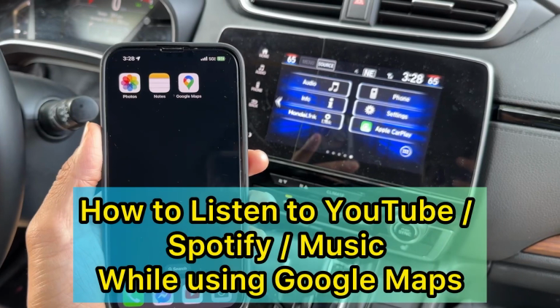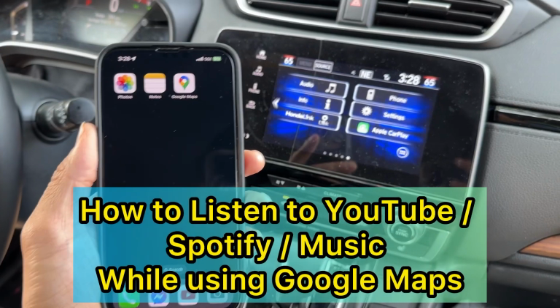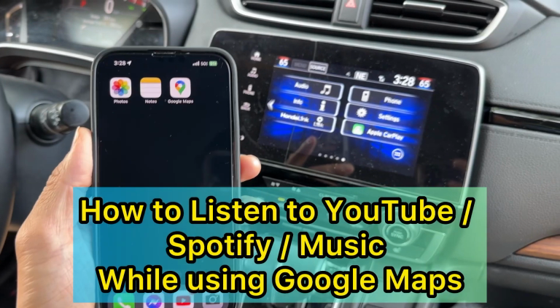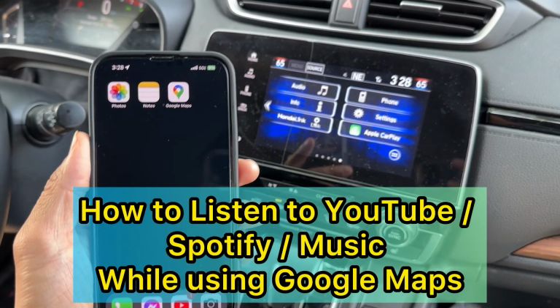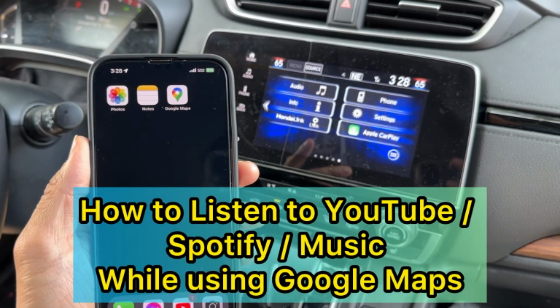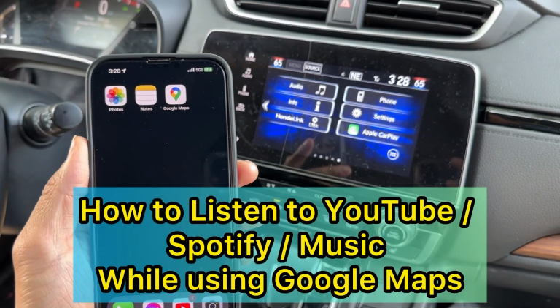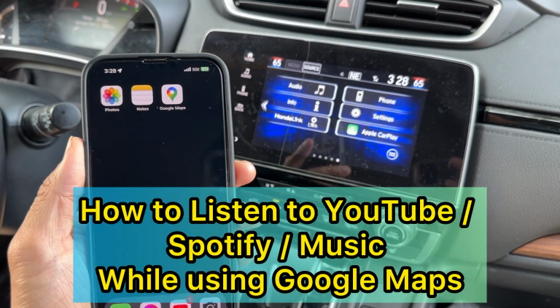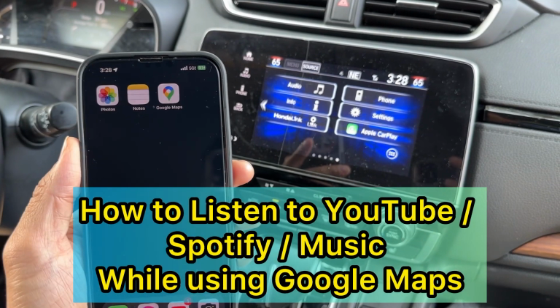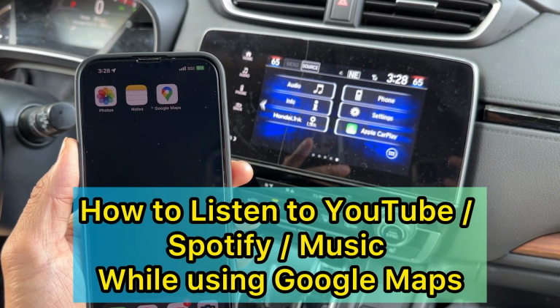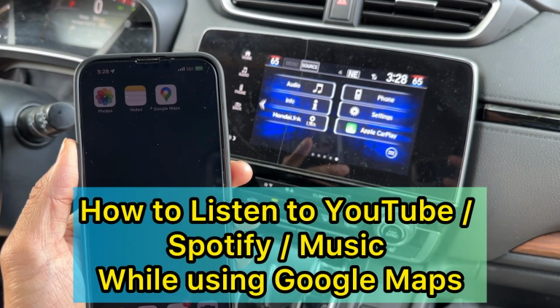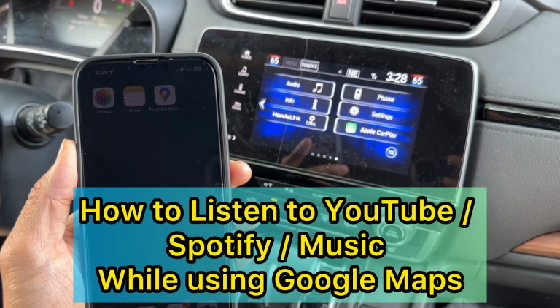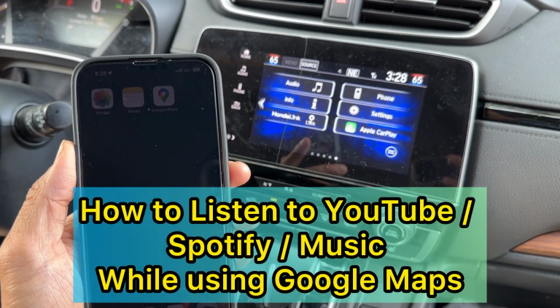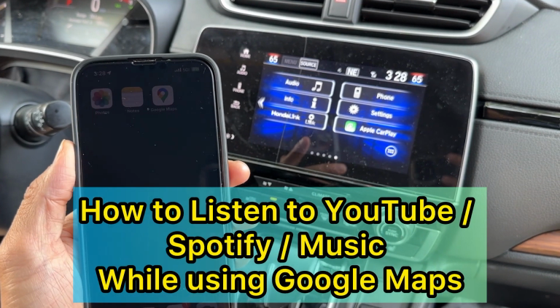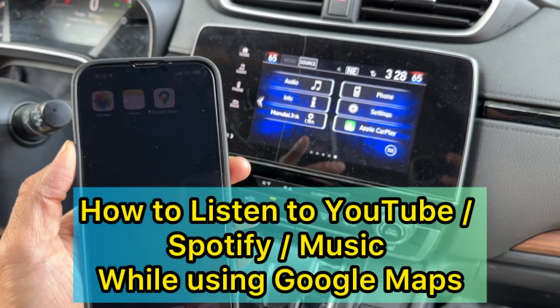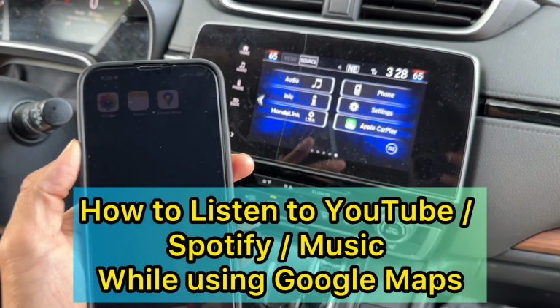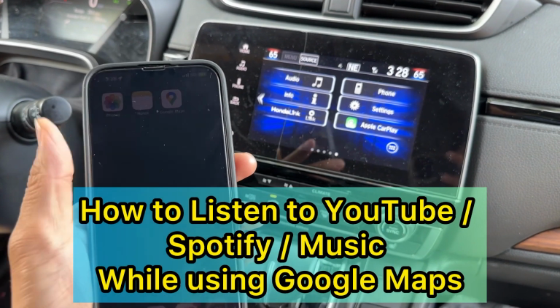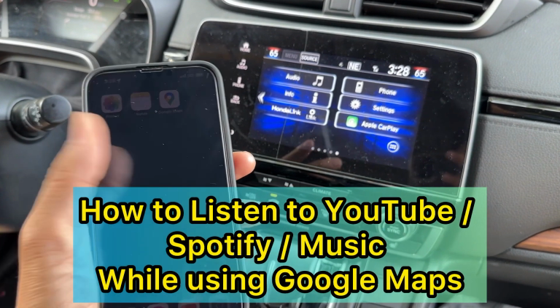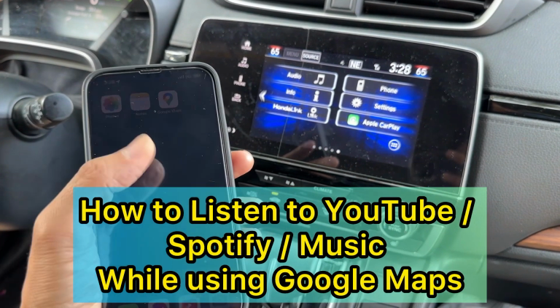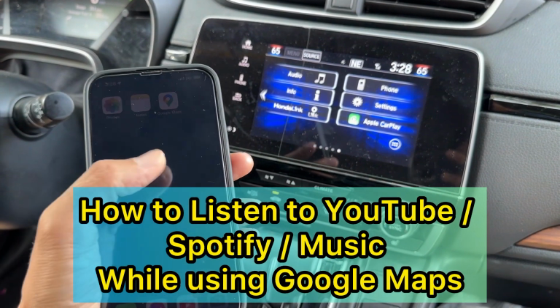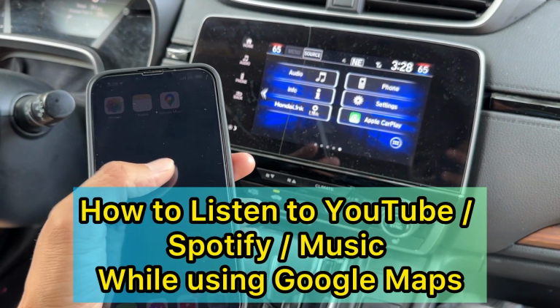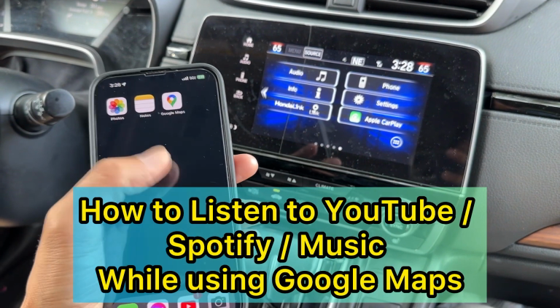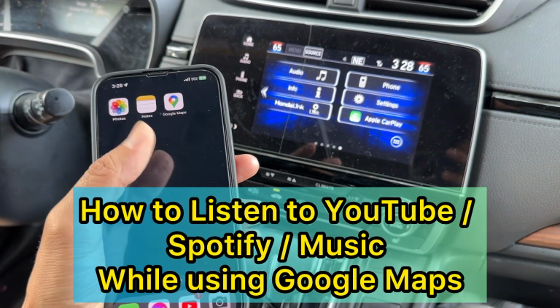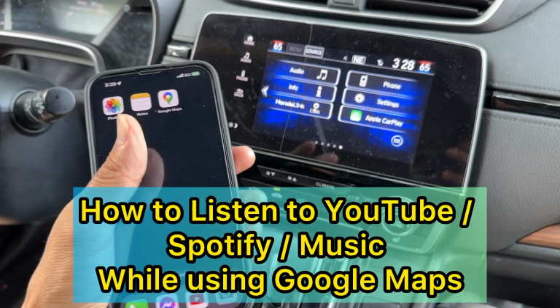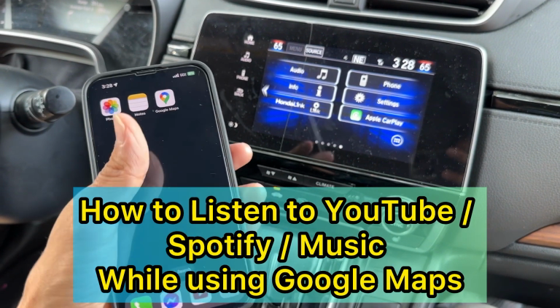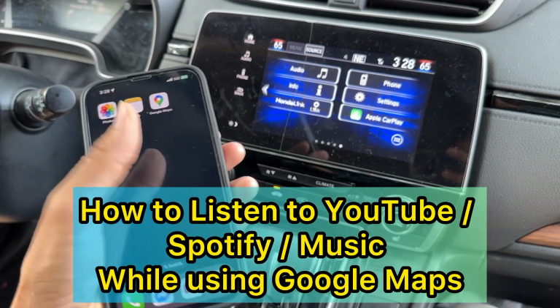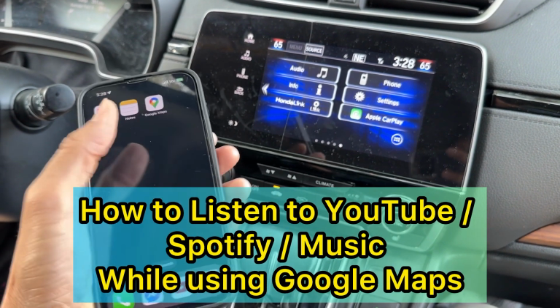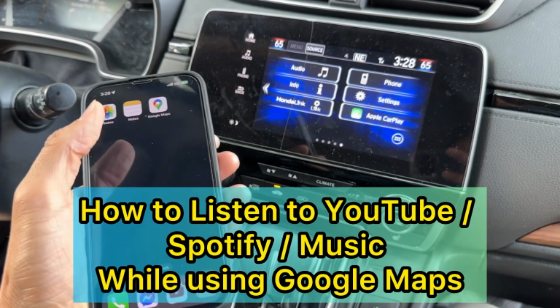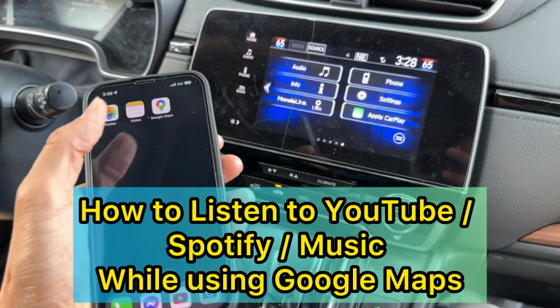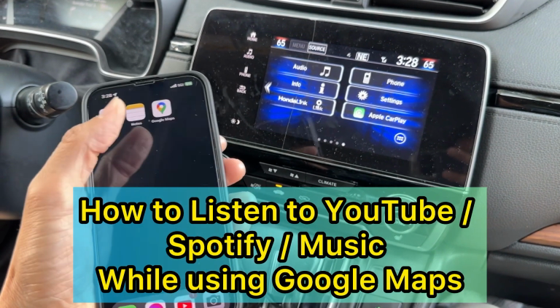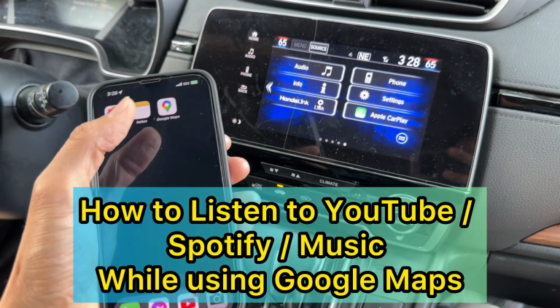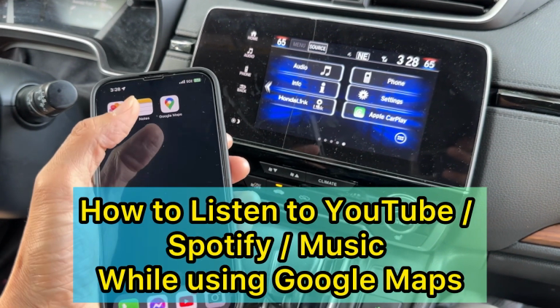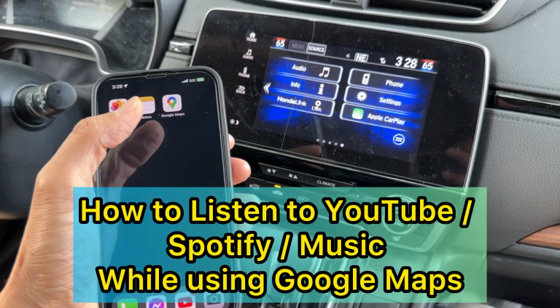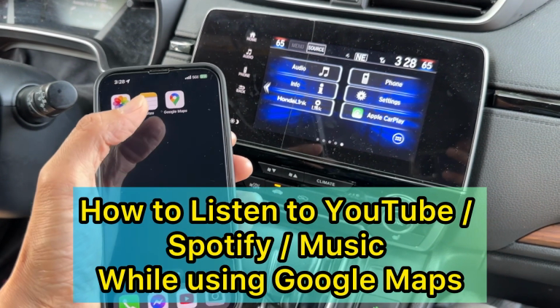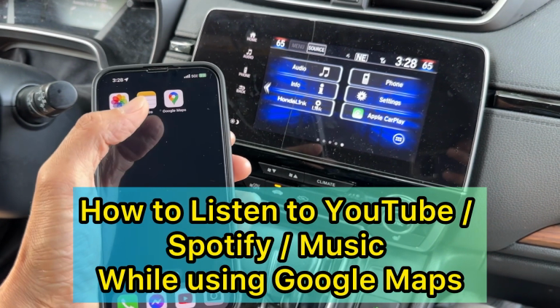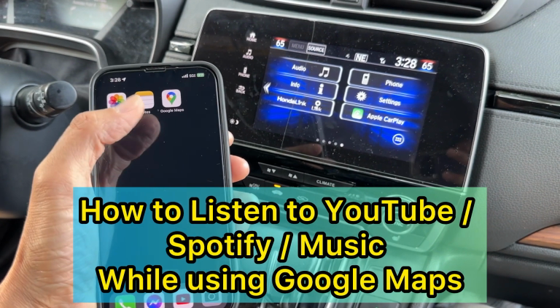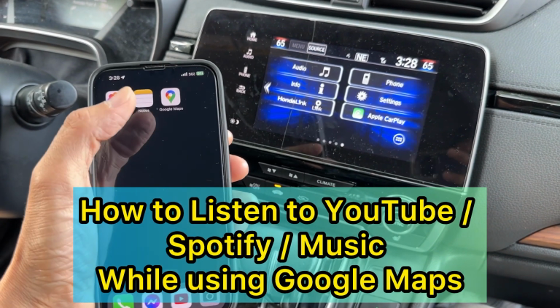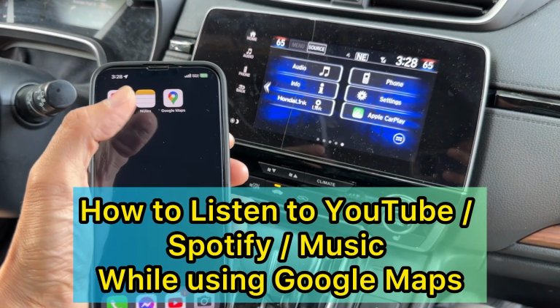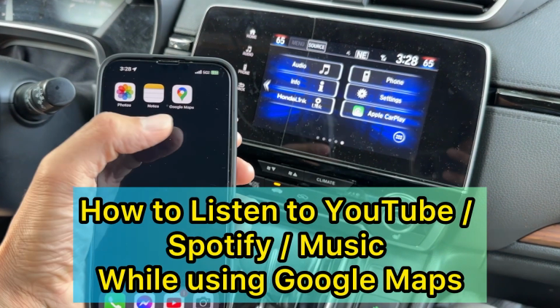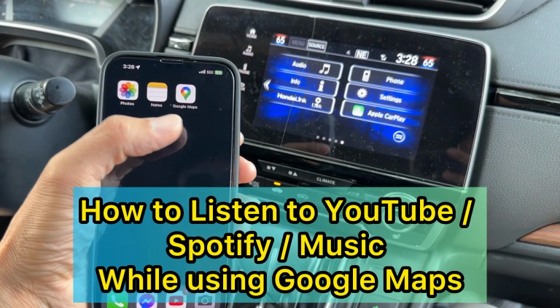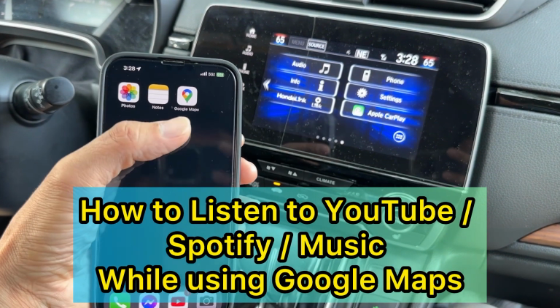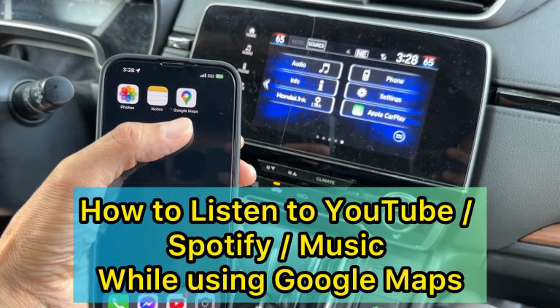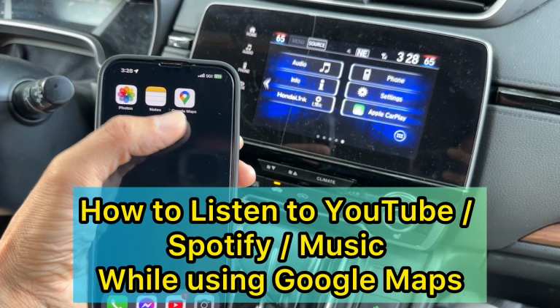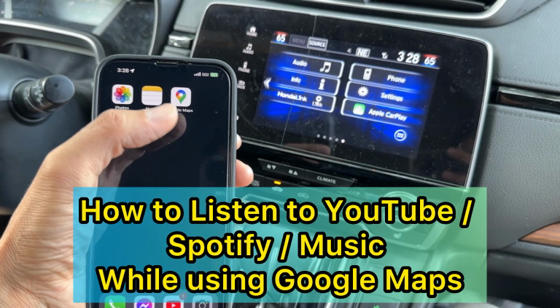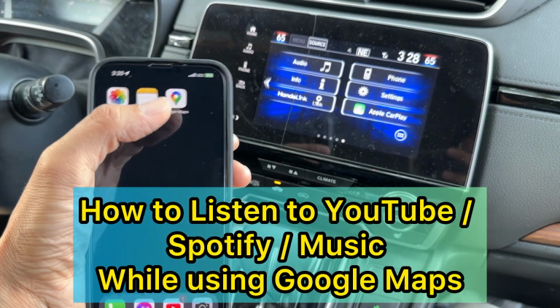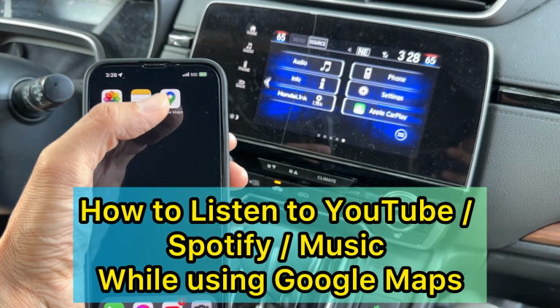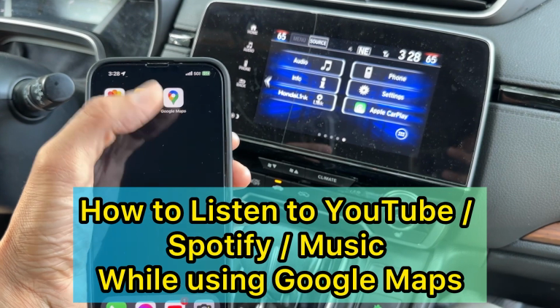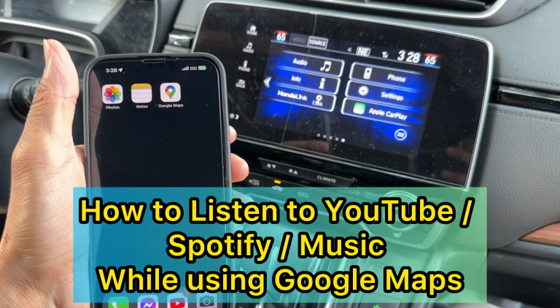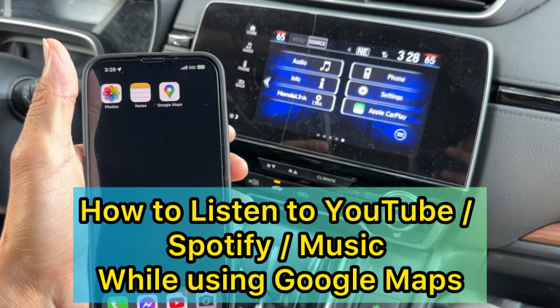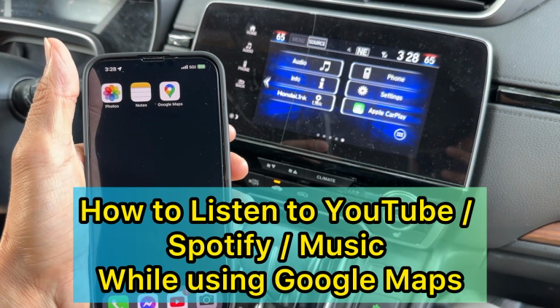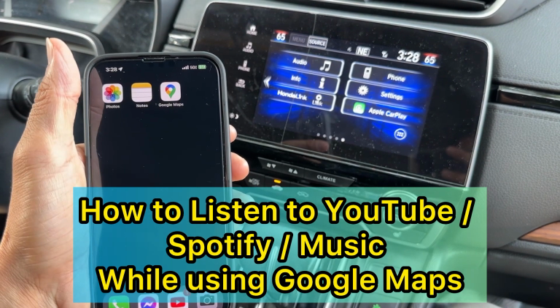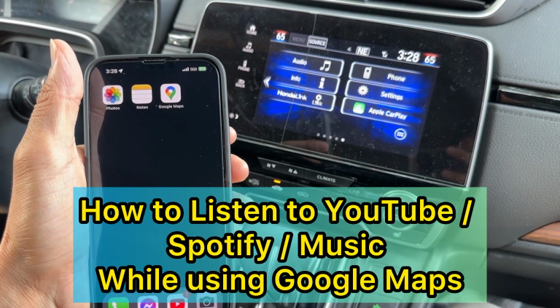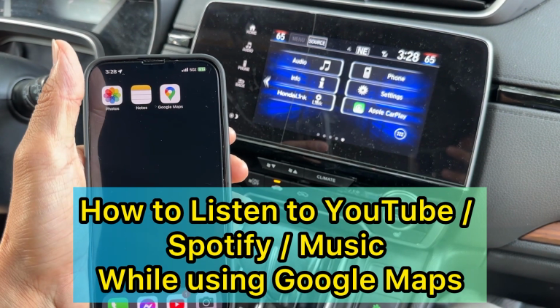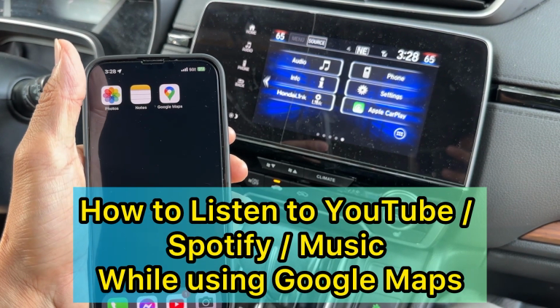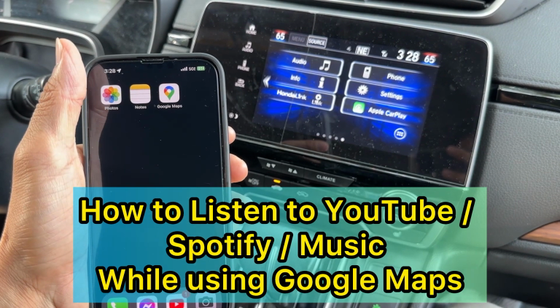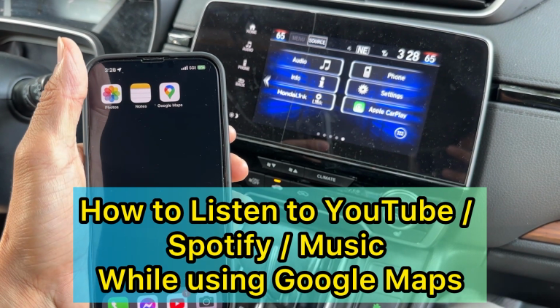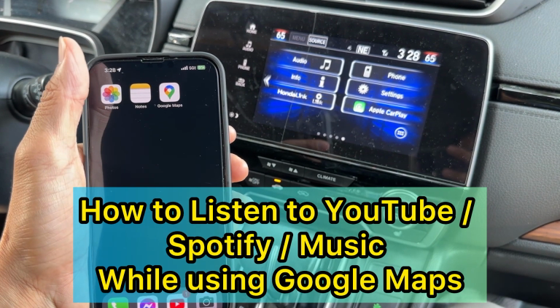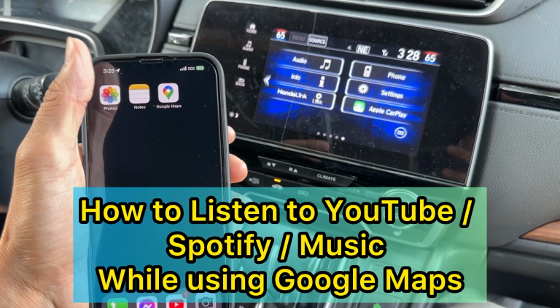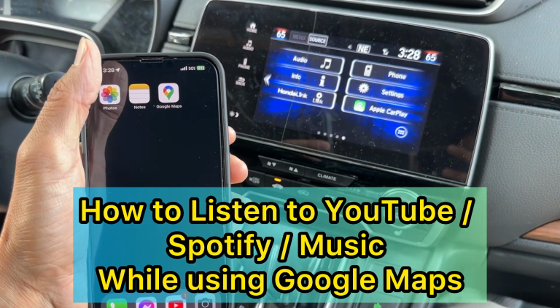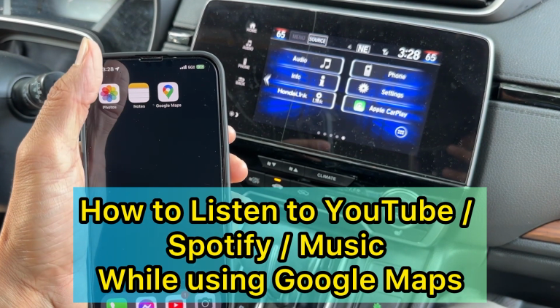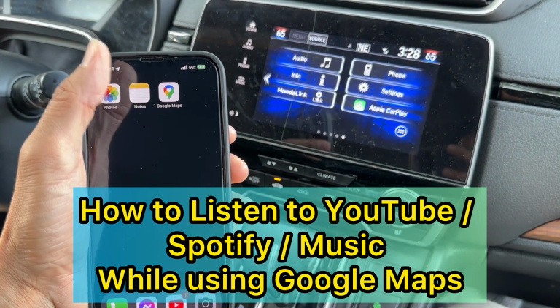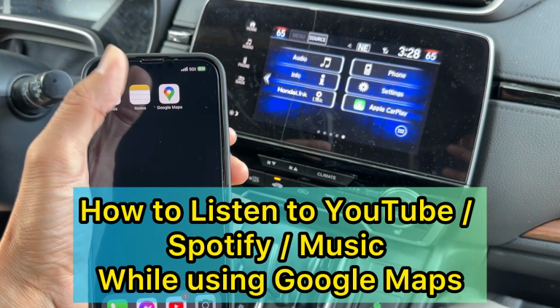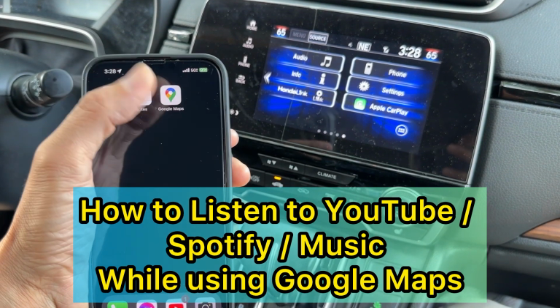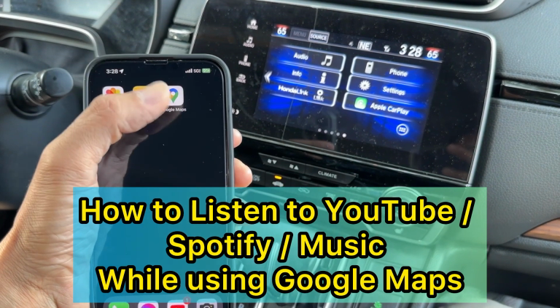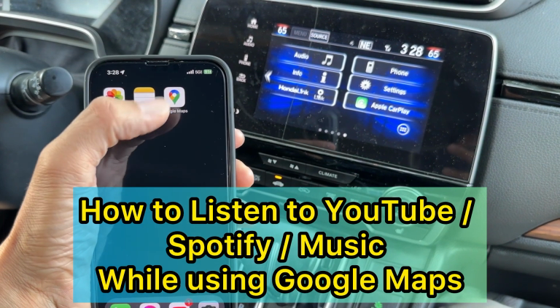Hey guys, in this video I want to show you how to use the navigation and also listen to YouTube videos or music at the same time.